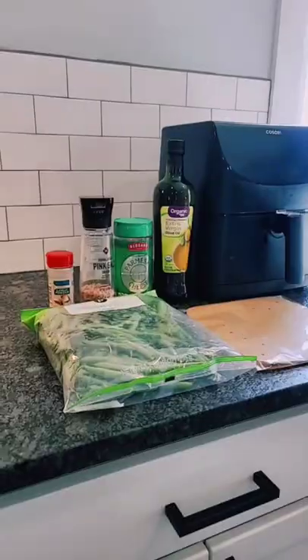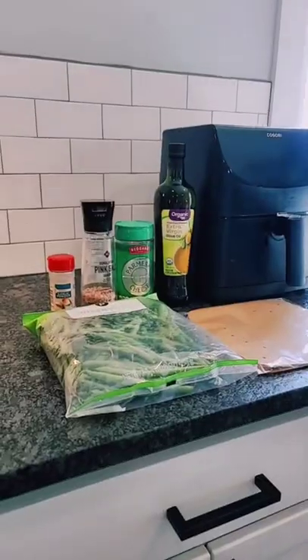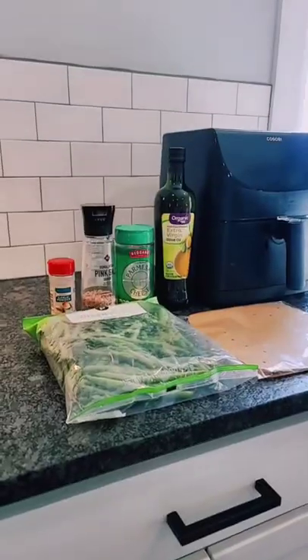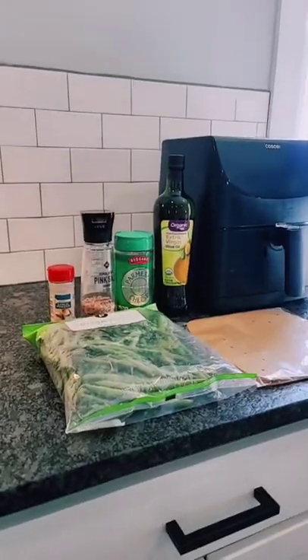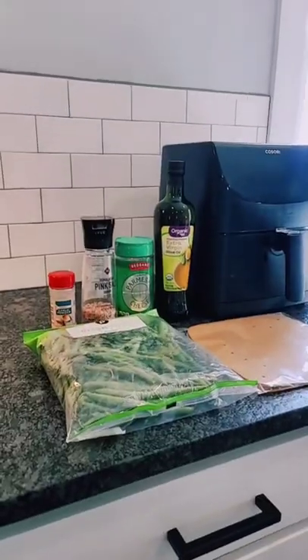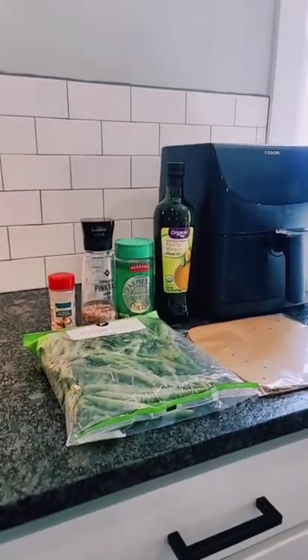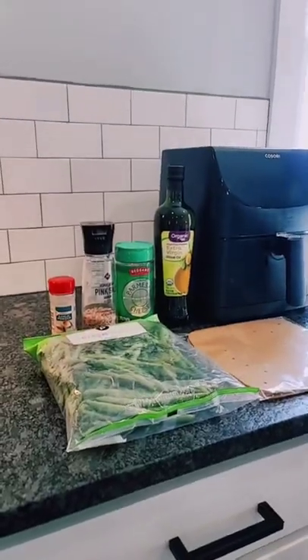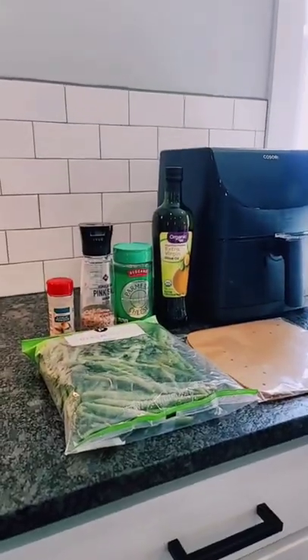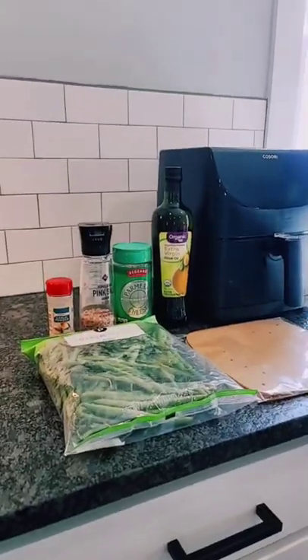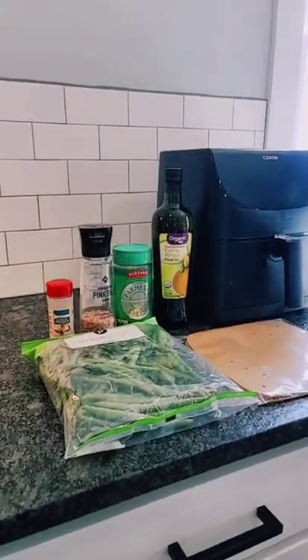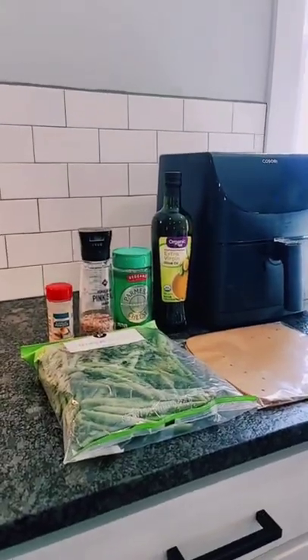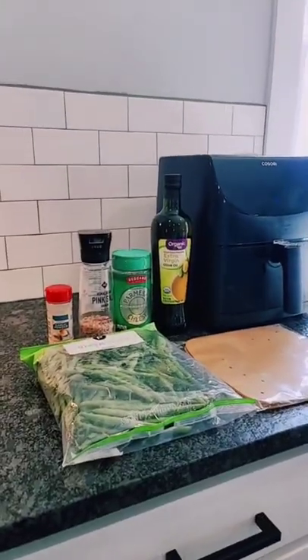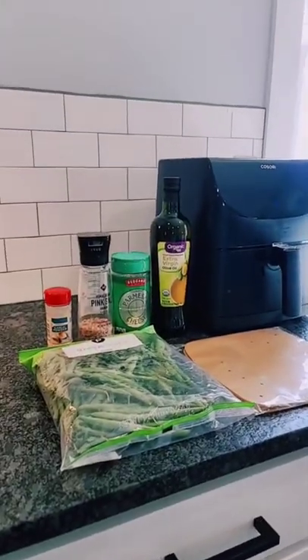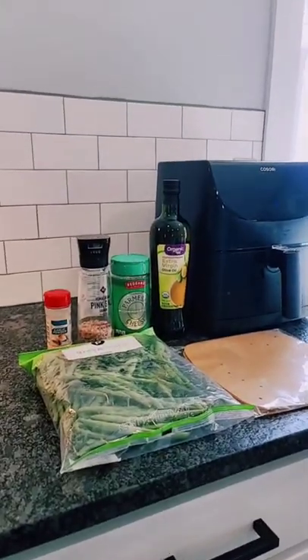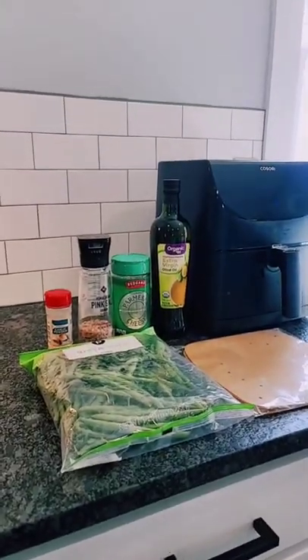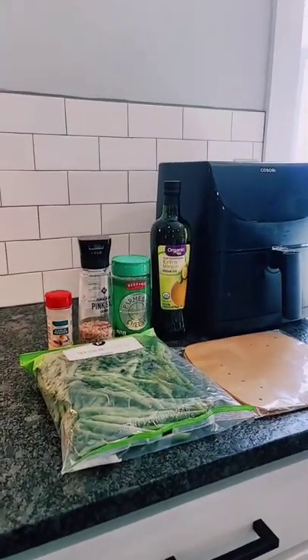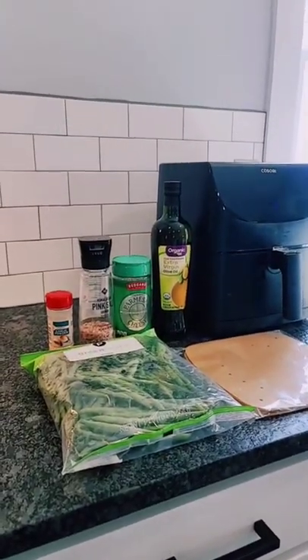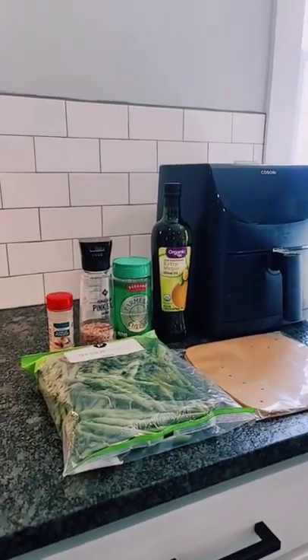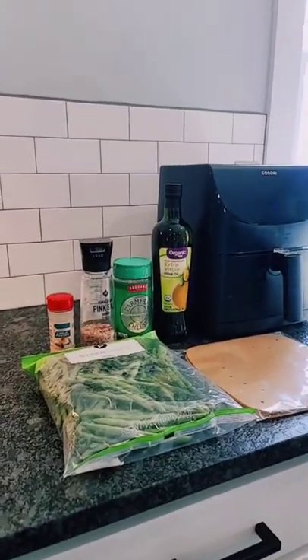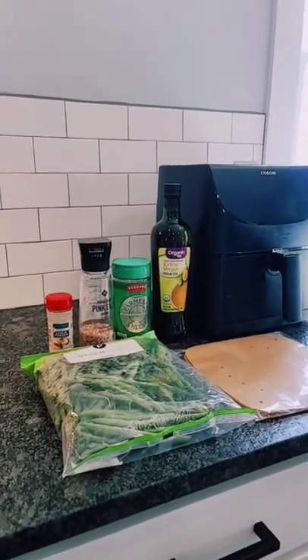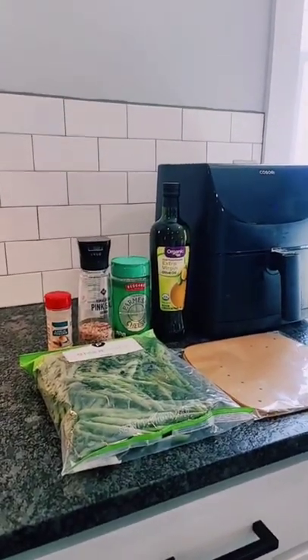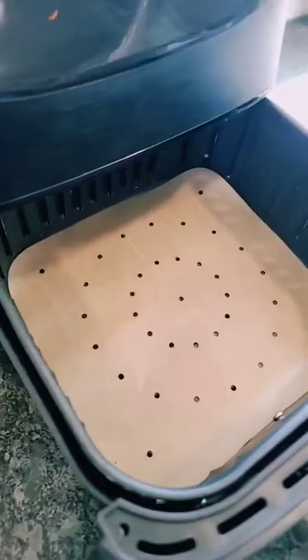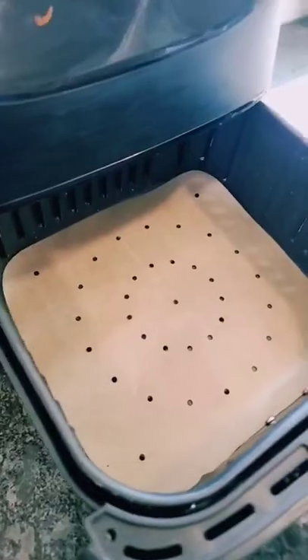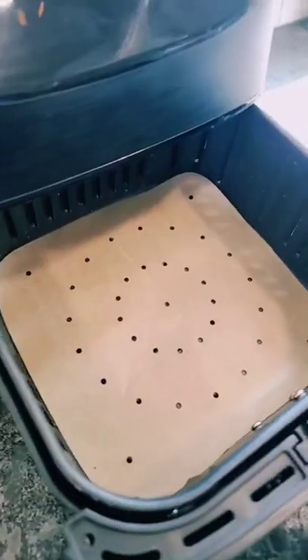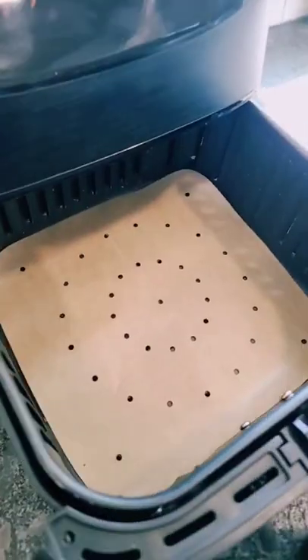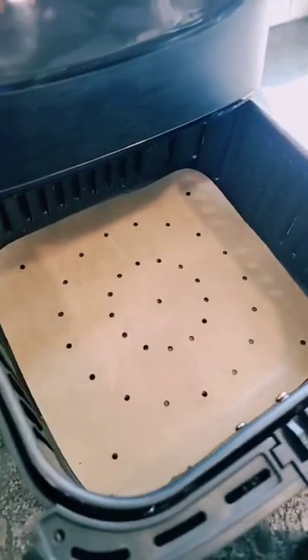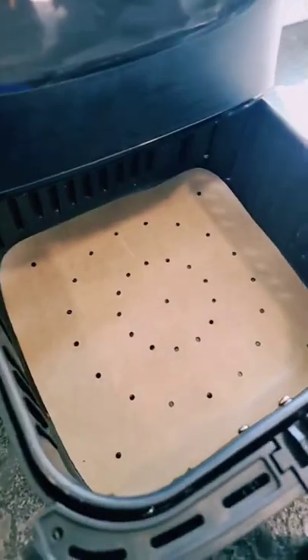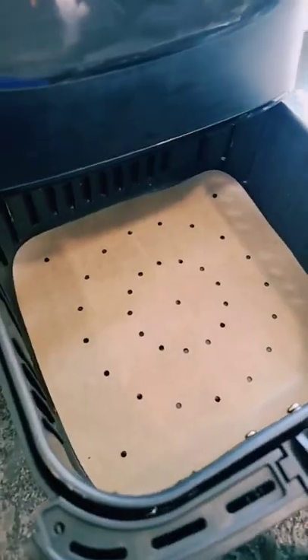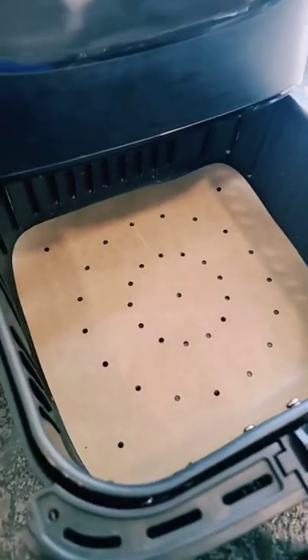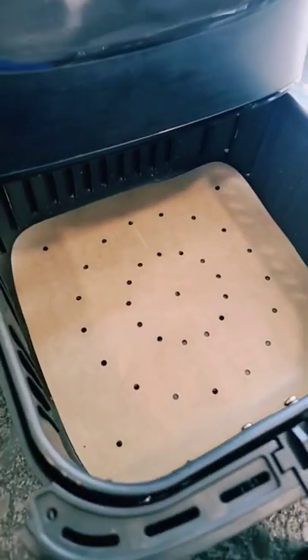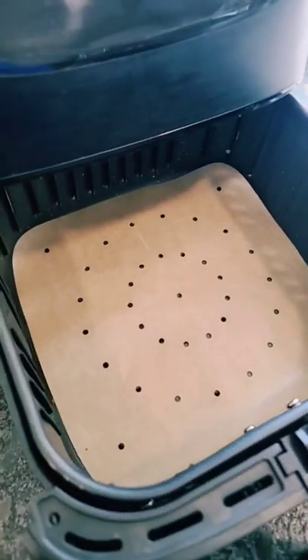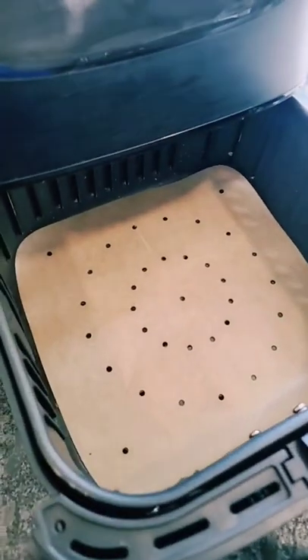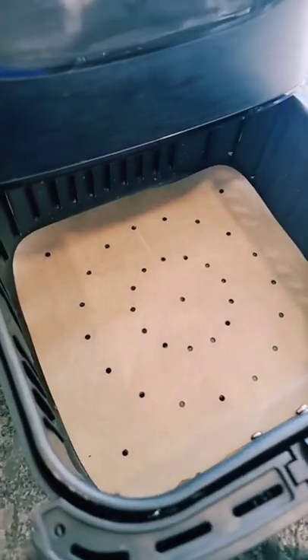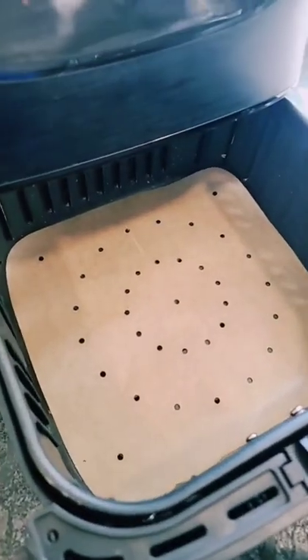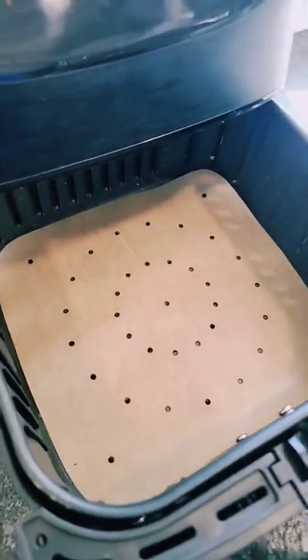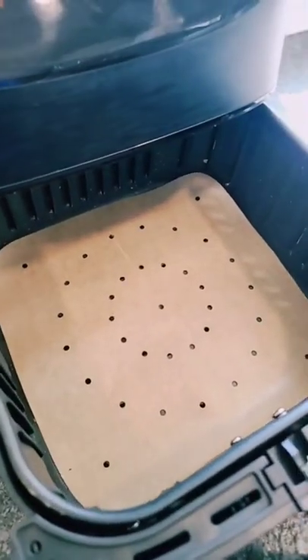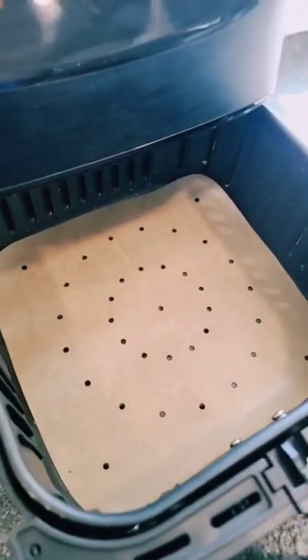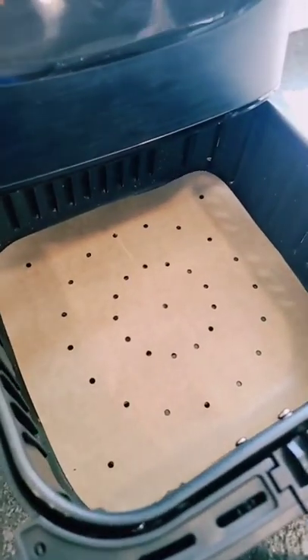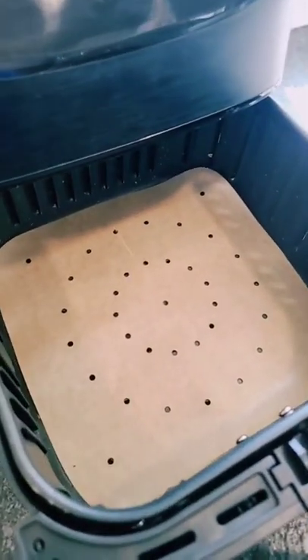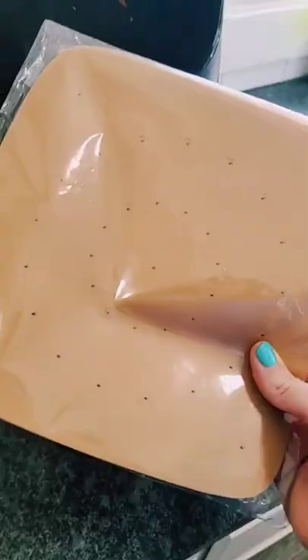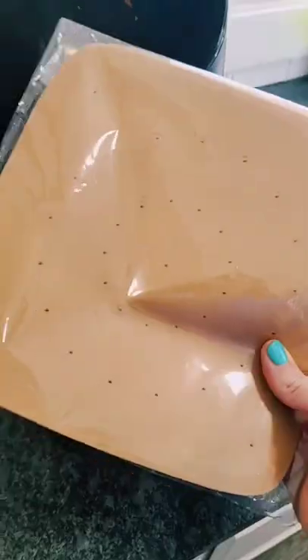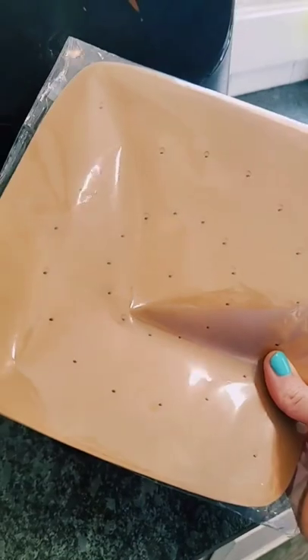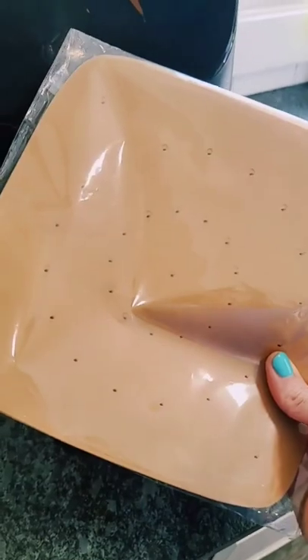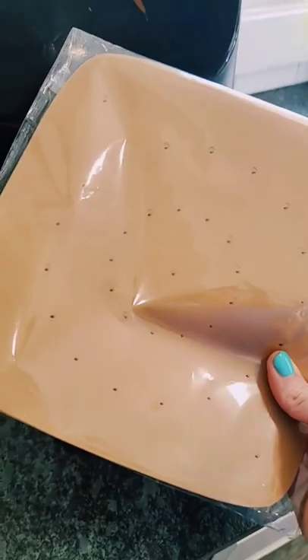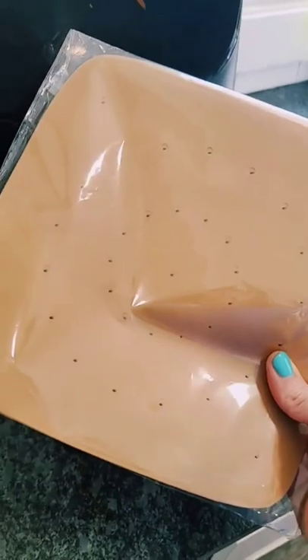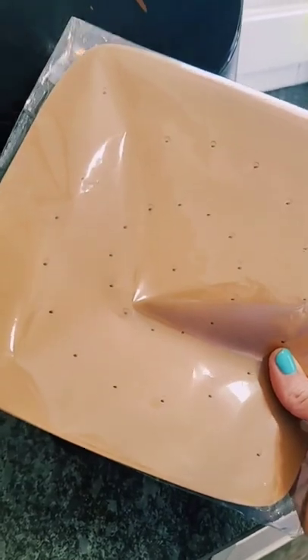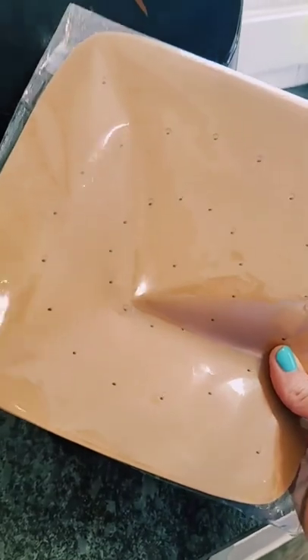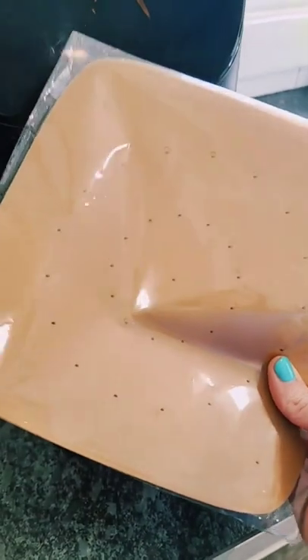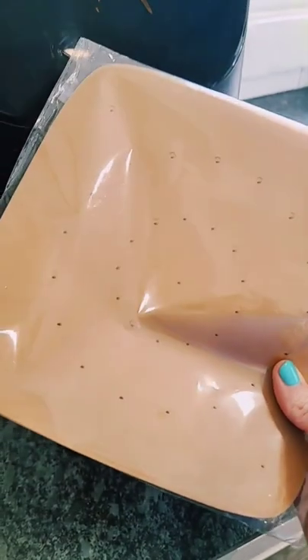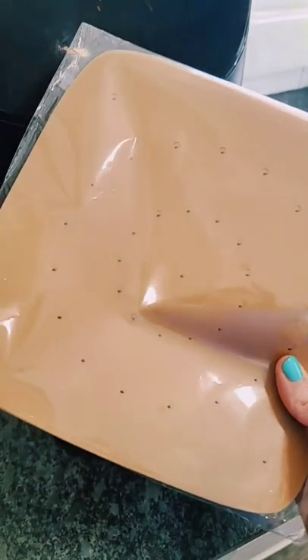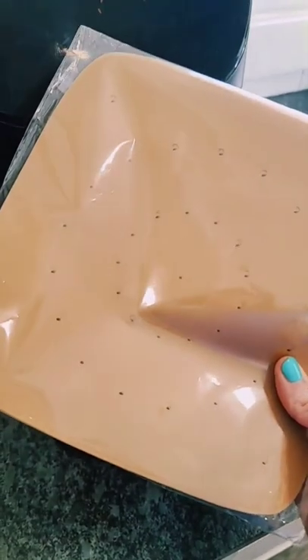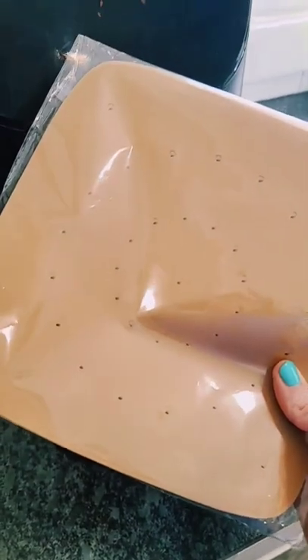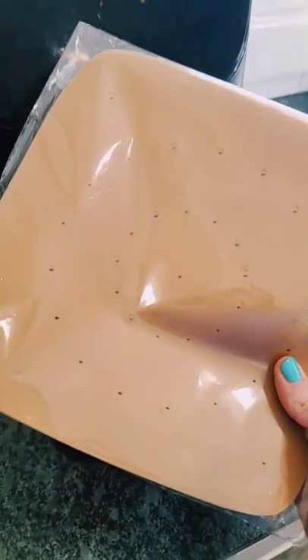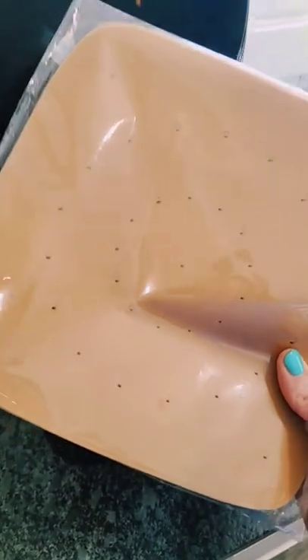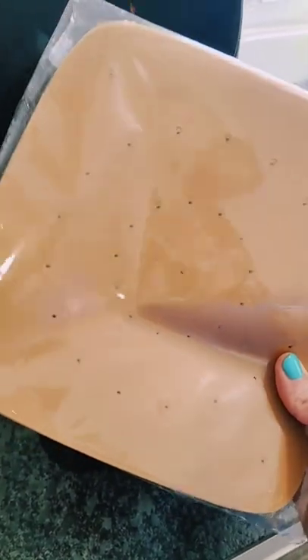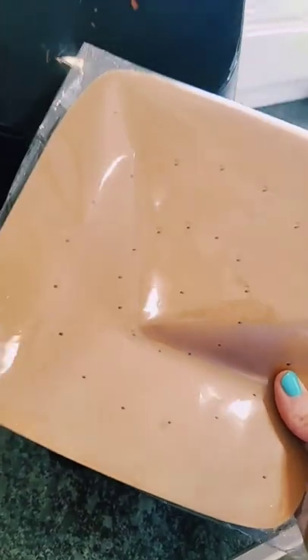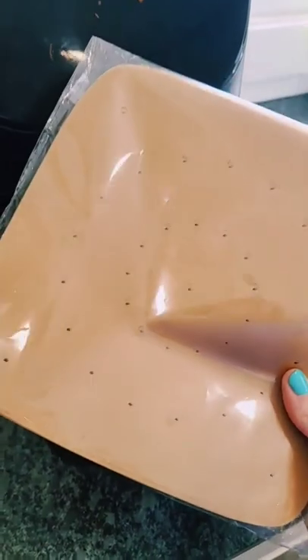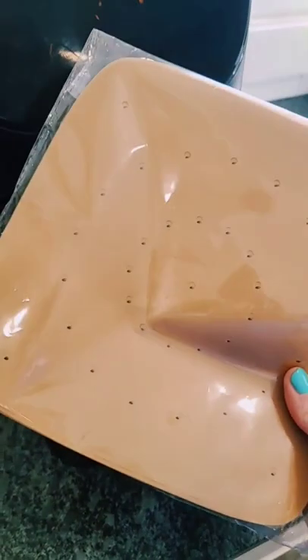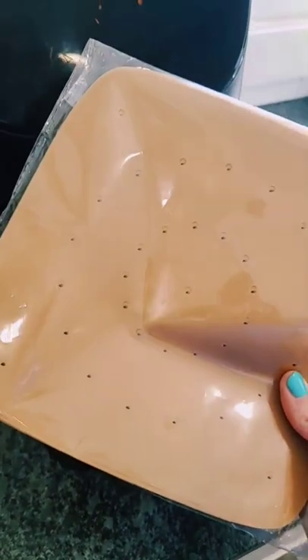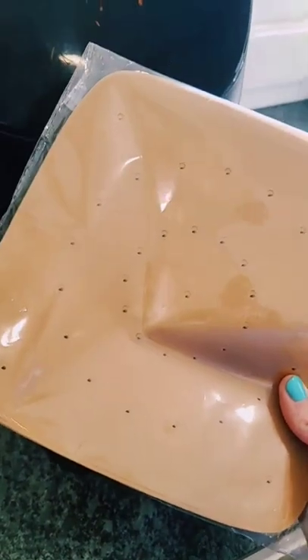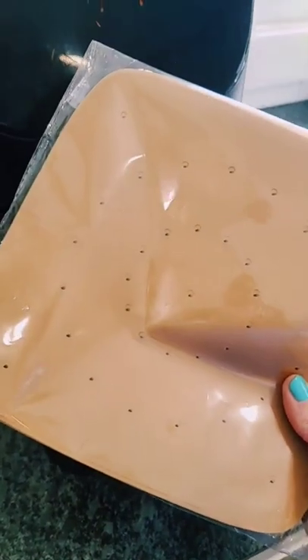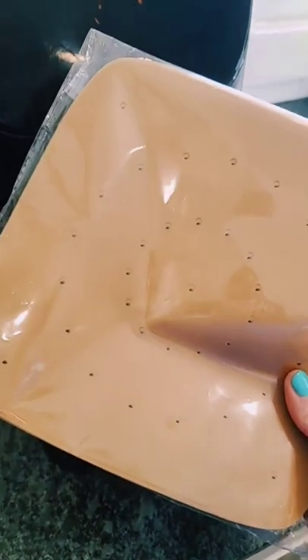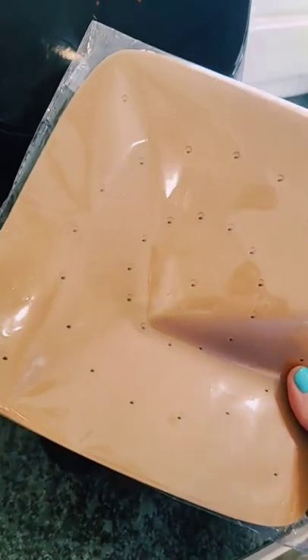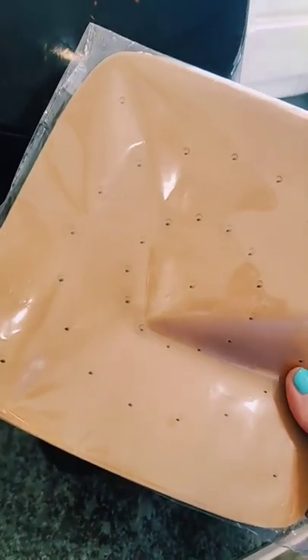So today I want to show you one of my favorite side dishes. Add a liner to your basket for easy cleanup. These are super cheap — you can get them off Amazon. I'll link them in my bio.